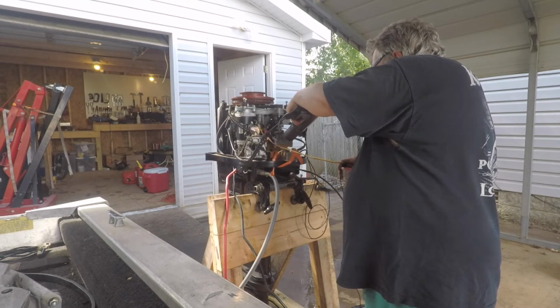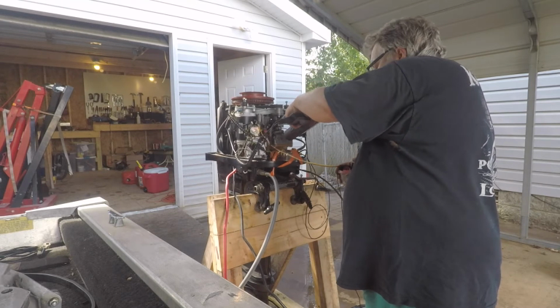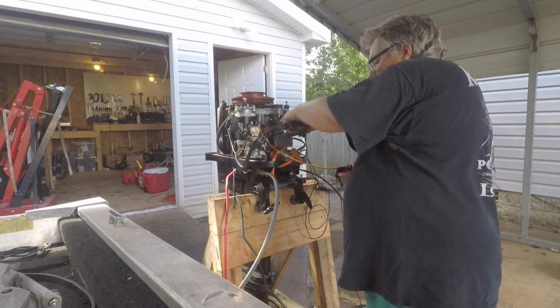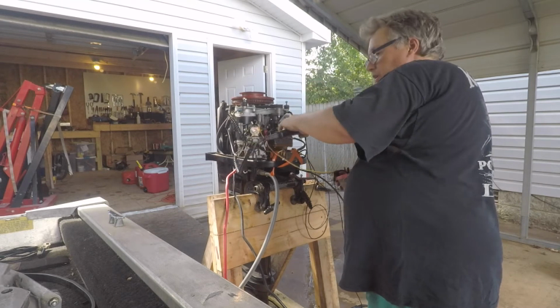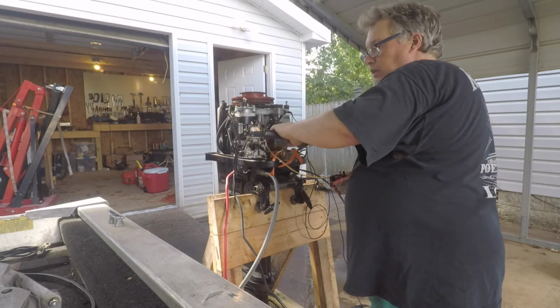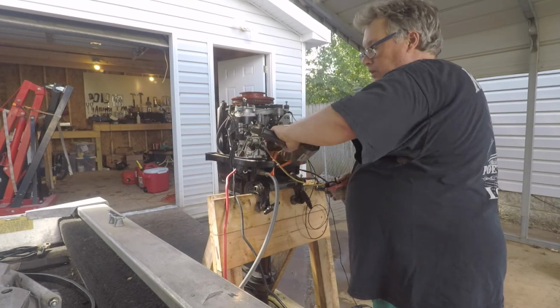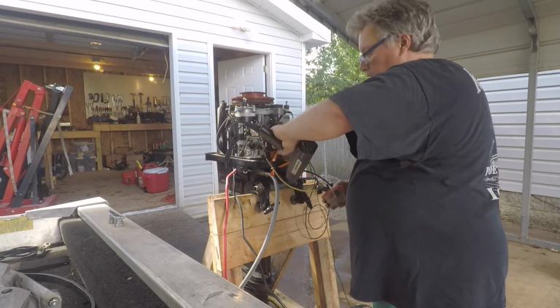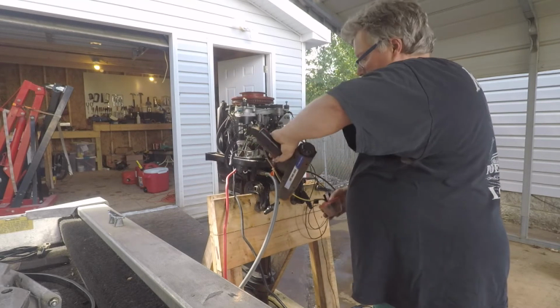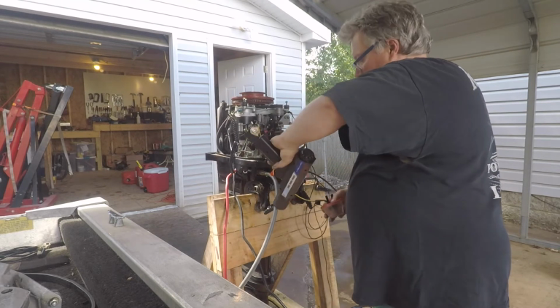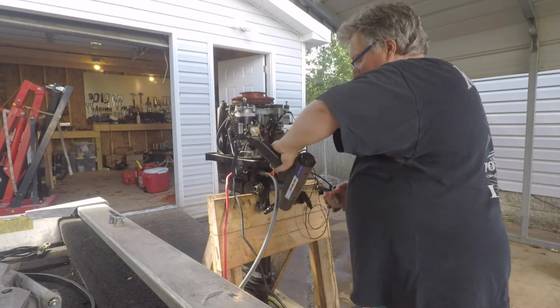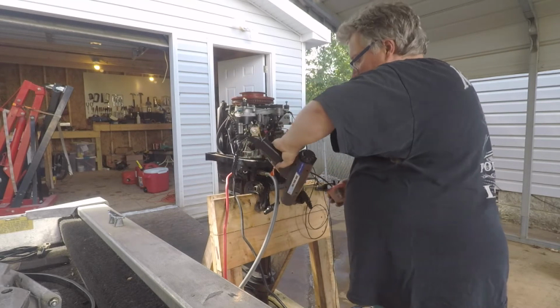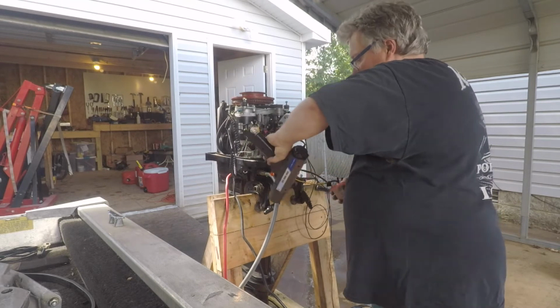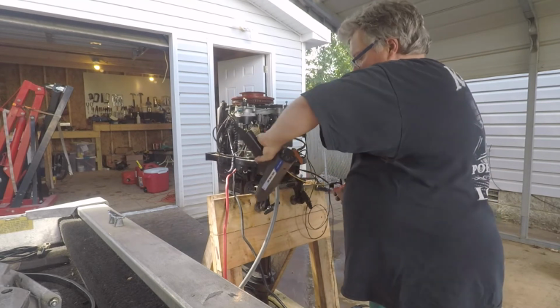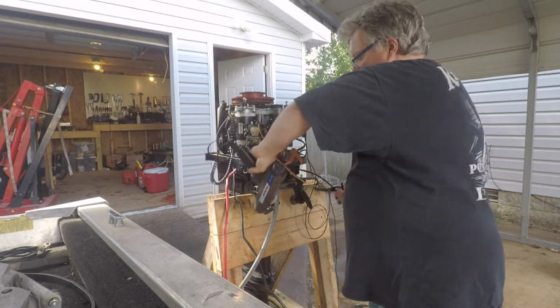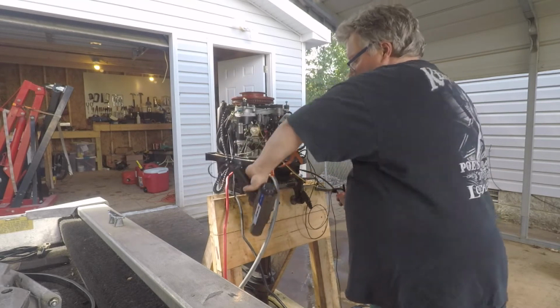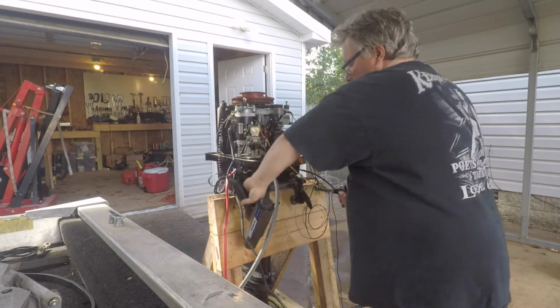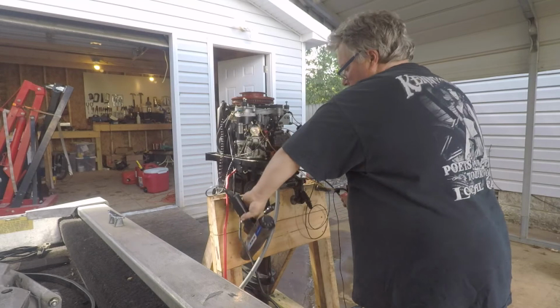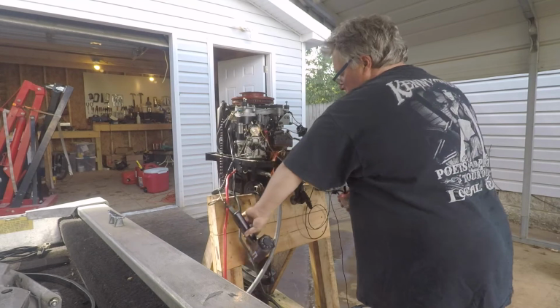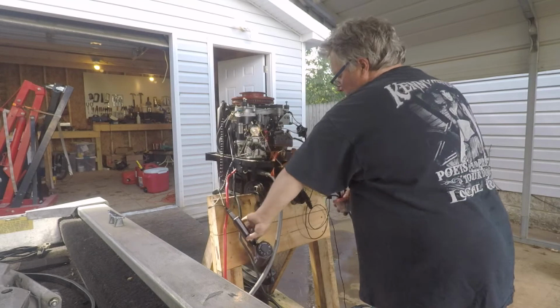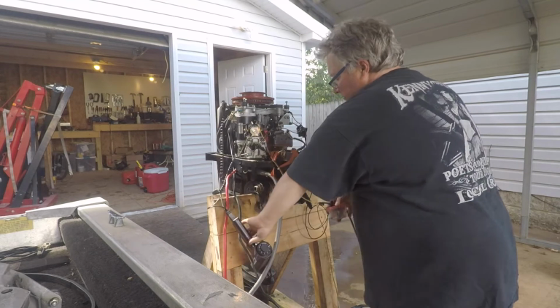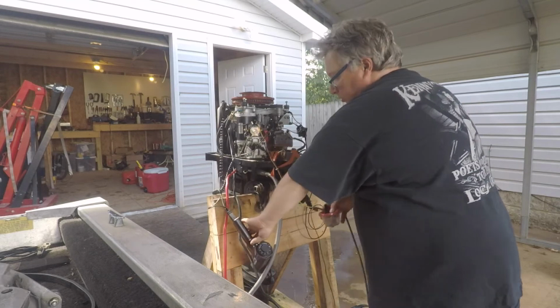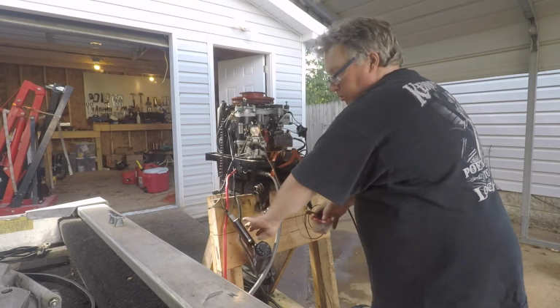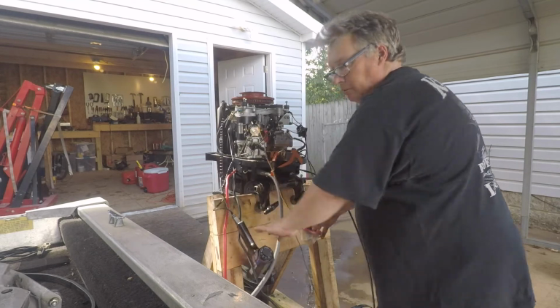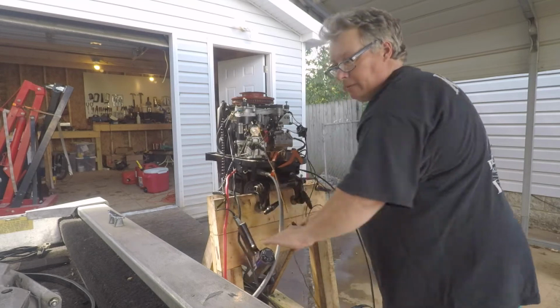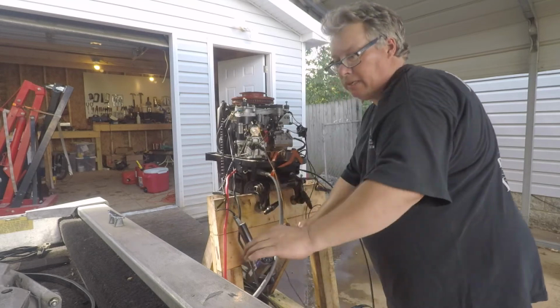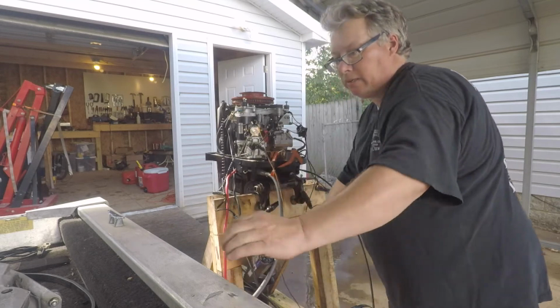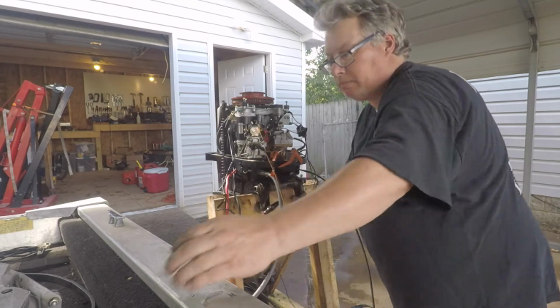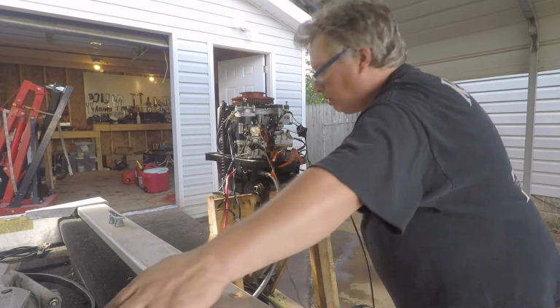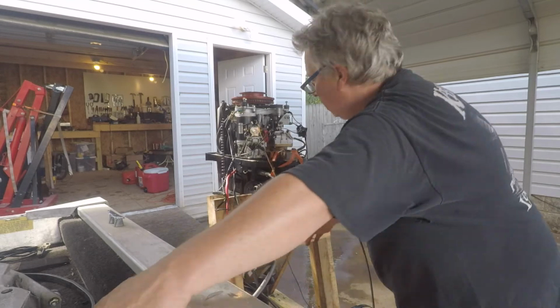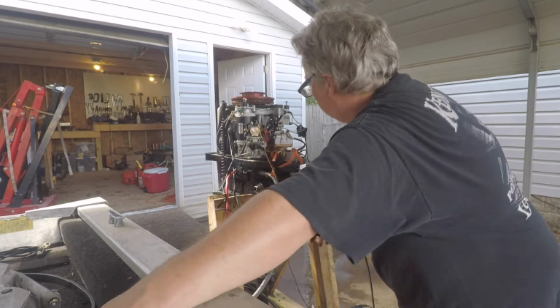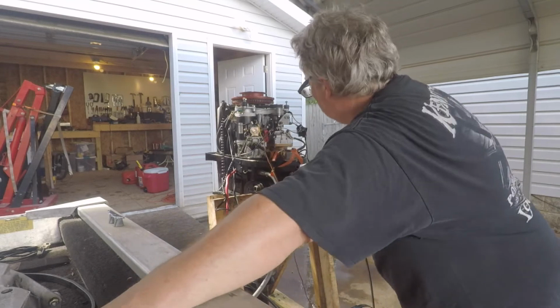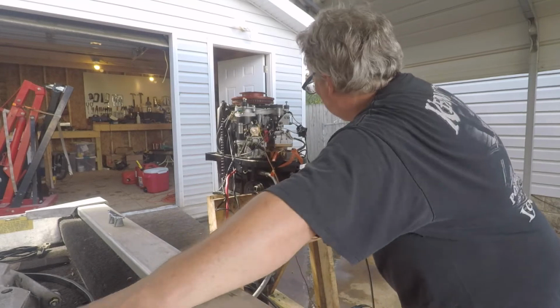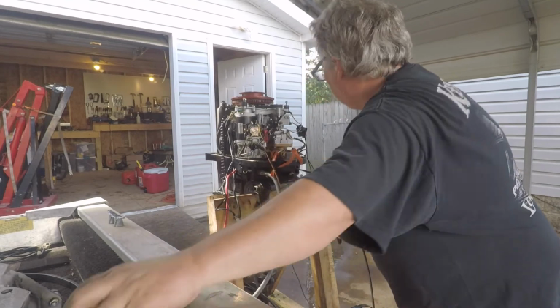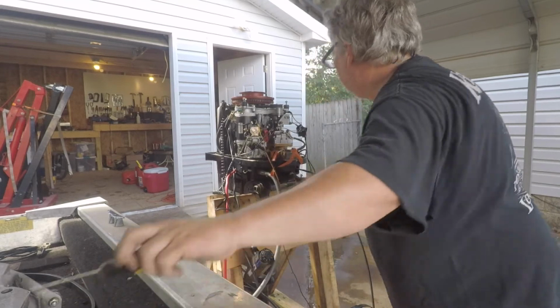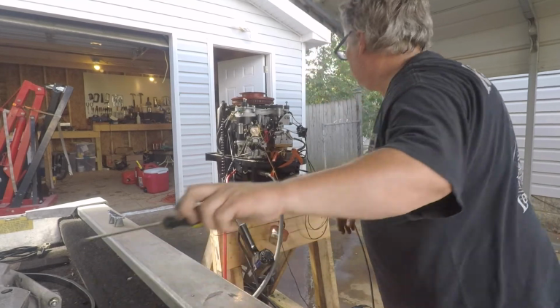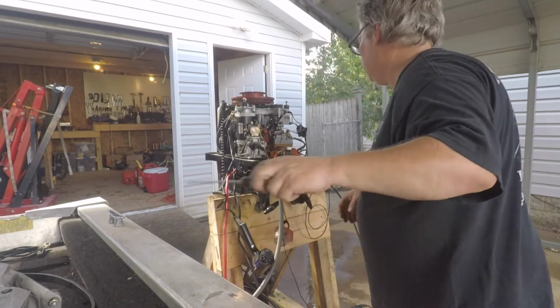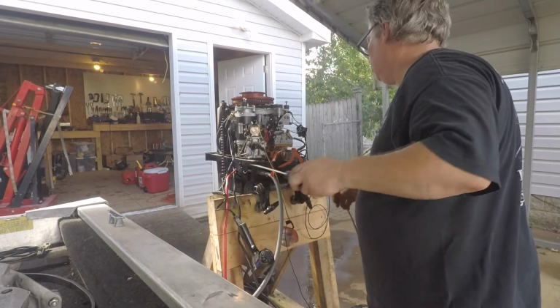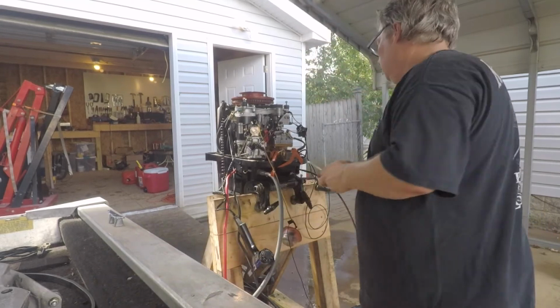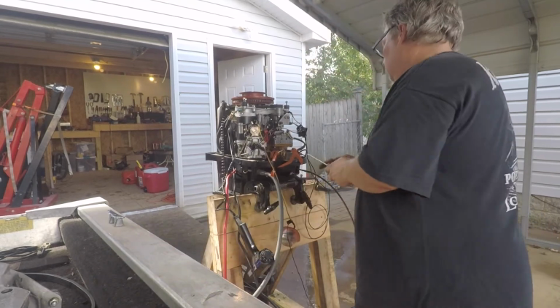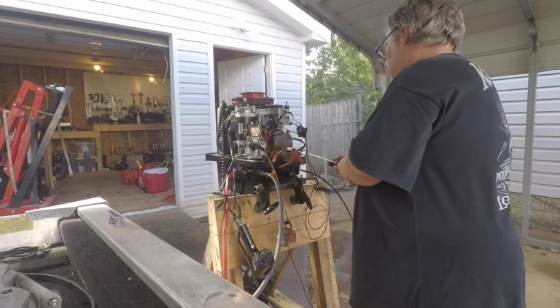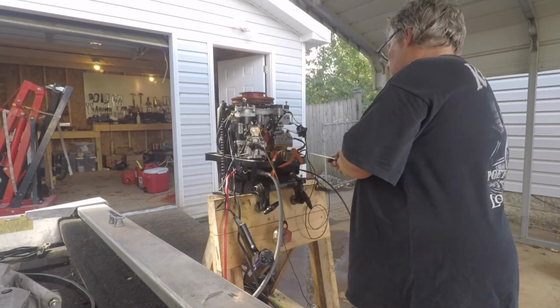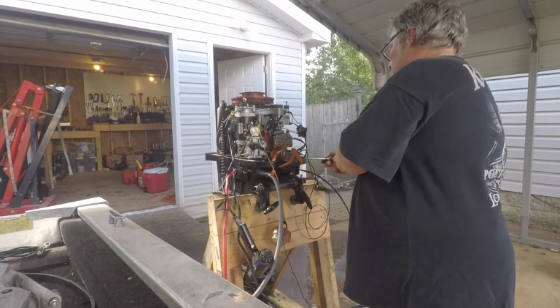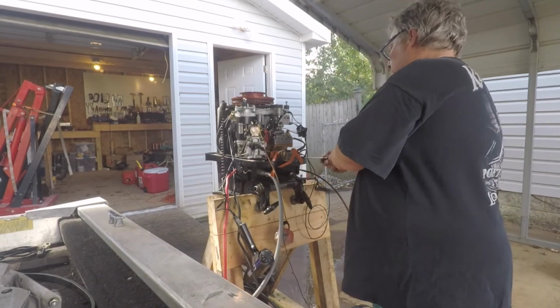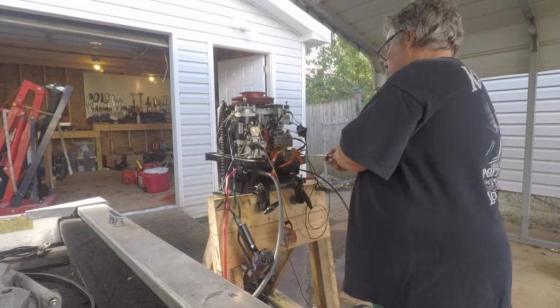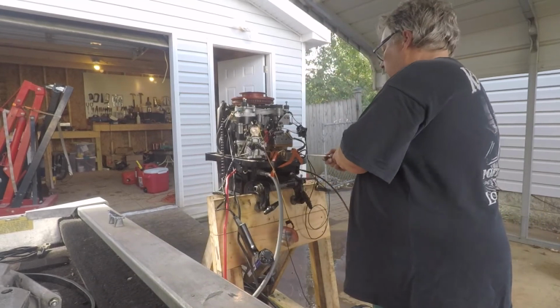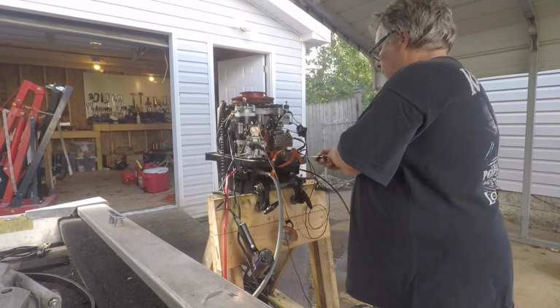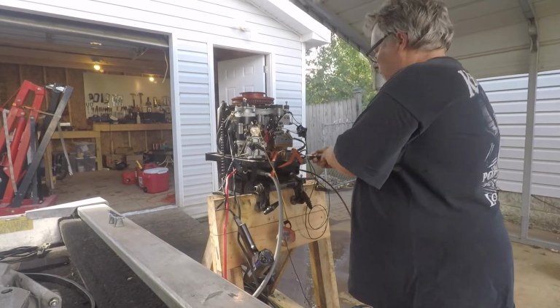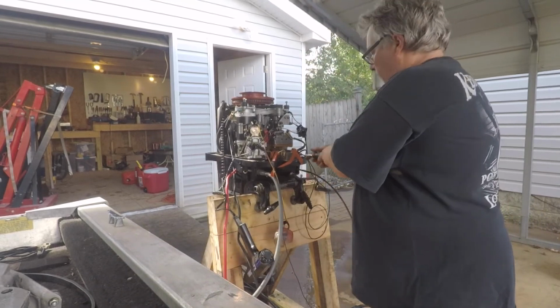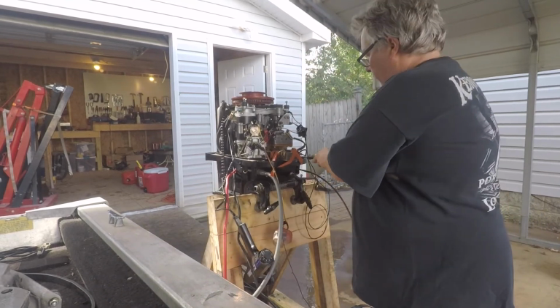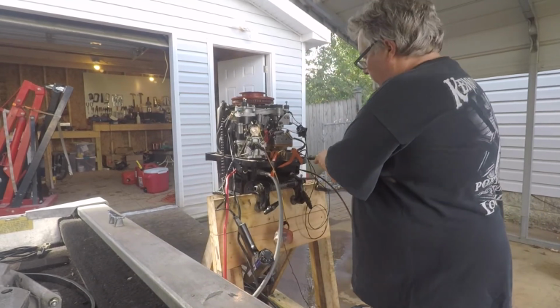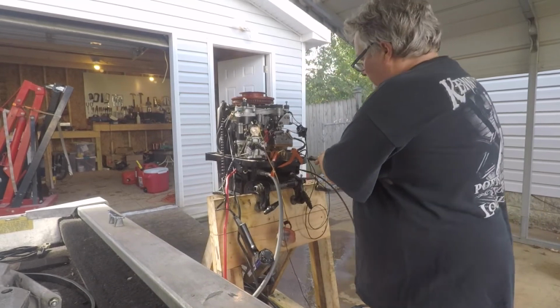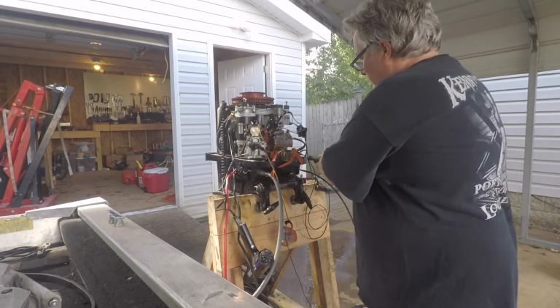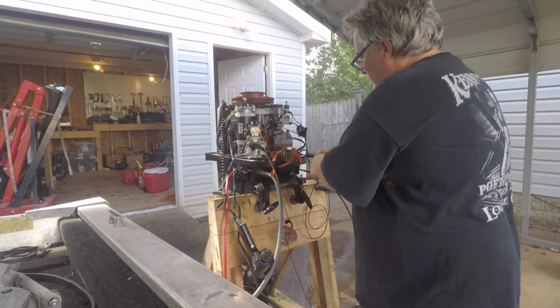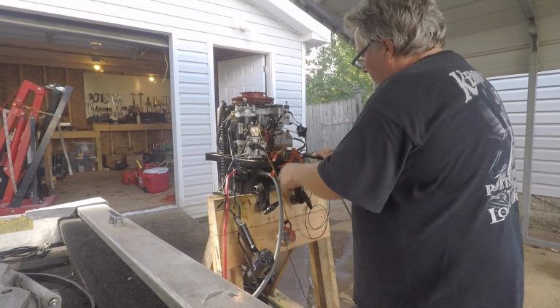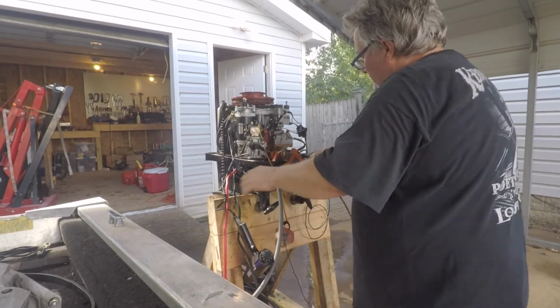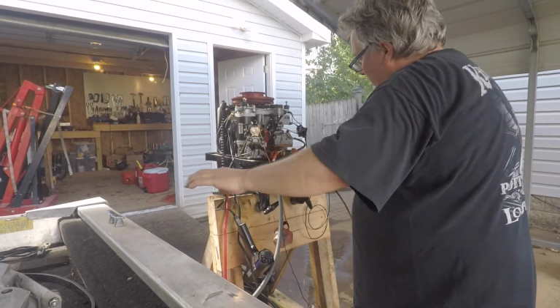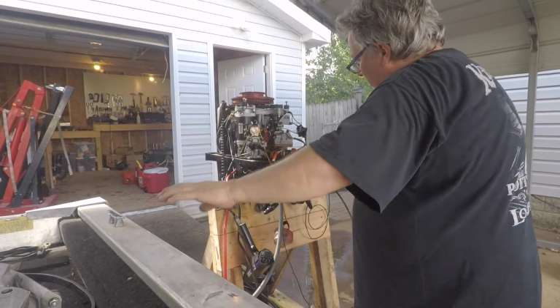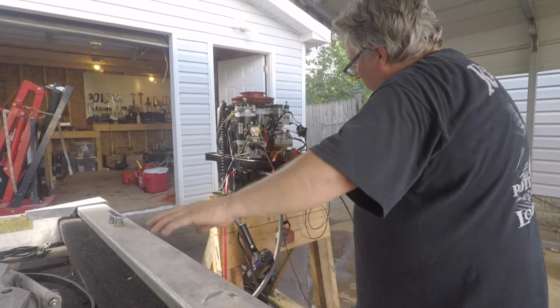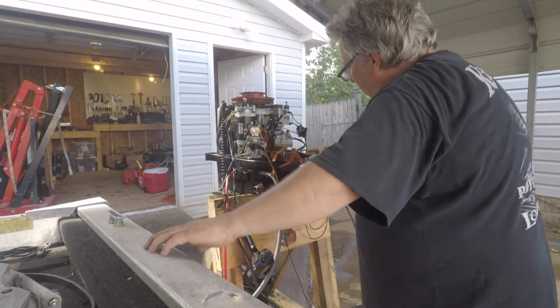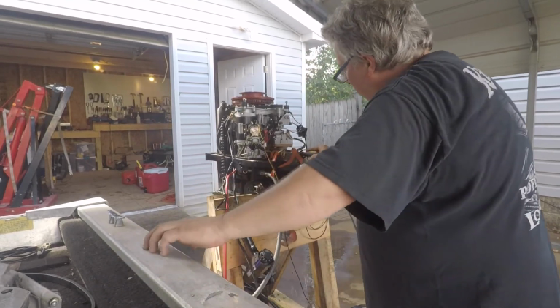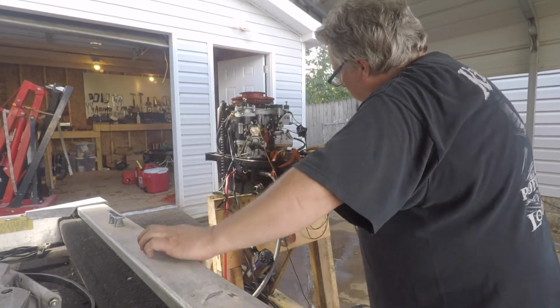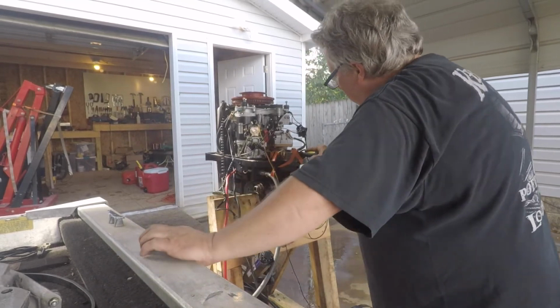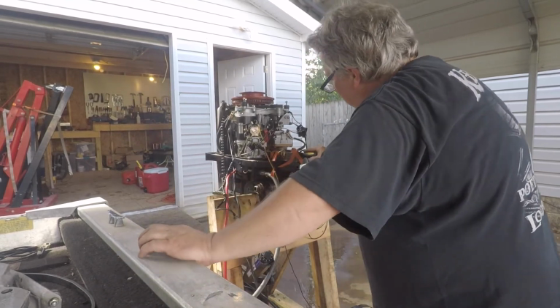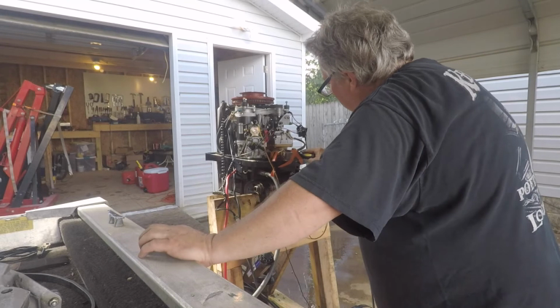Right now I don't have any fuel coming out of the bottom carburetor. I've been adjusting it.